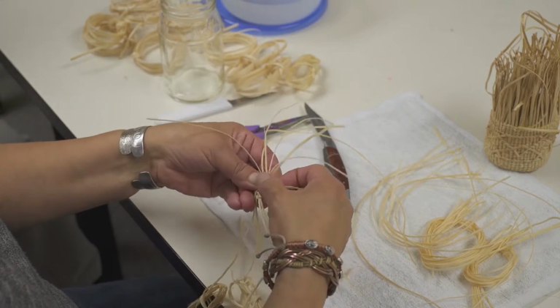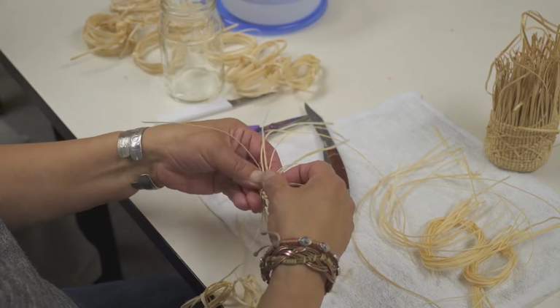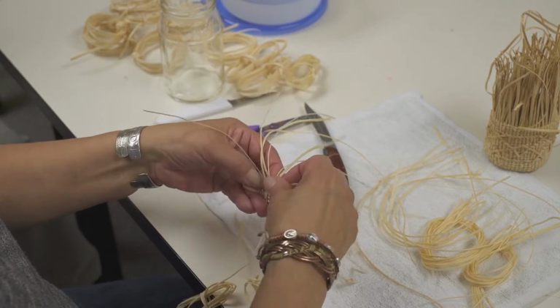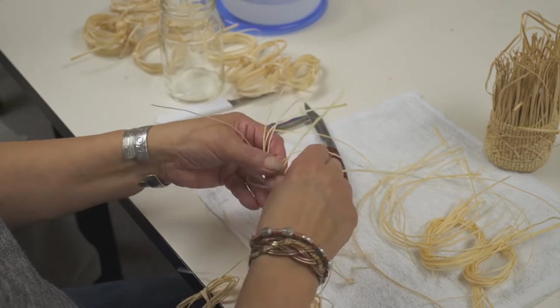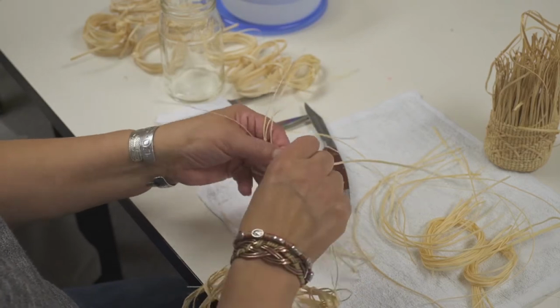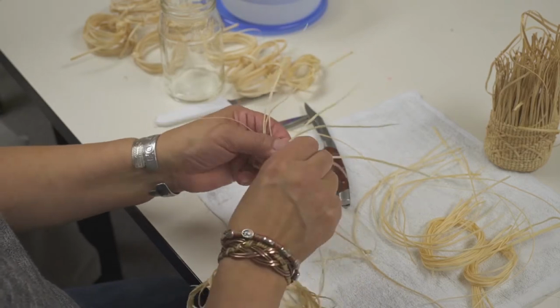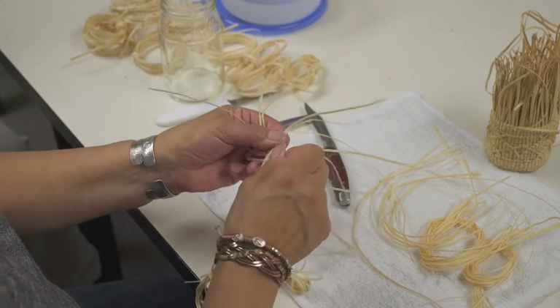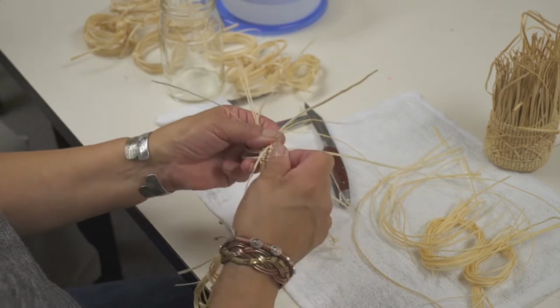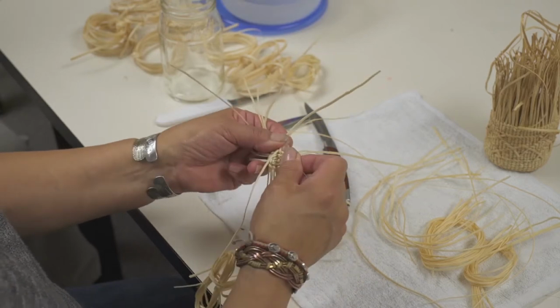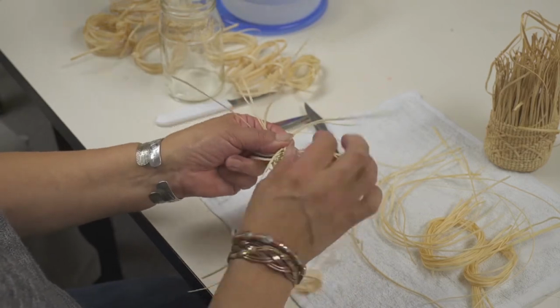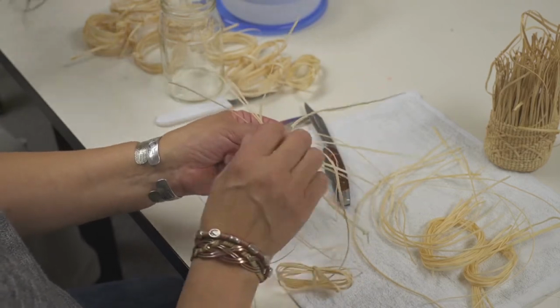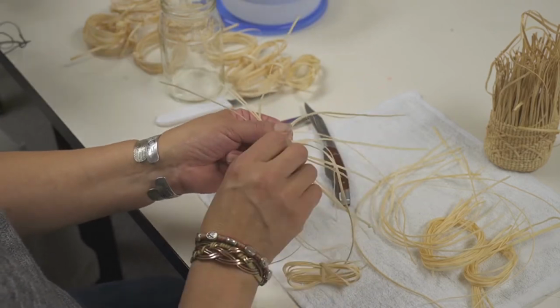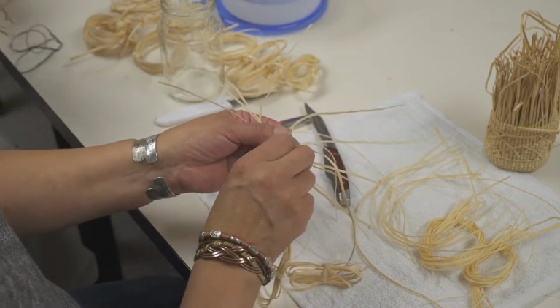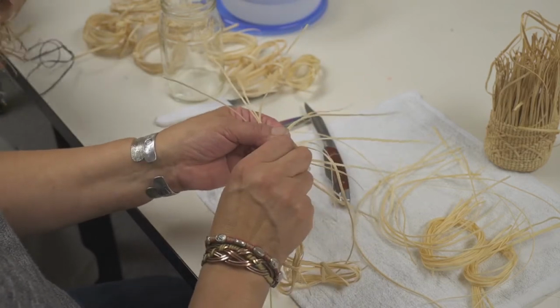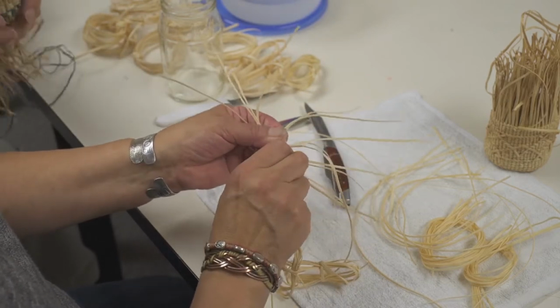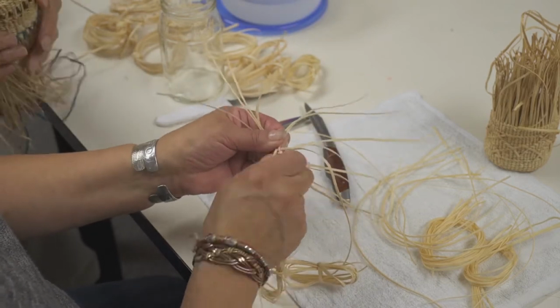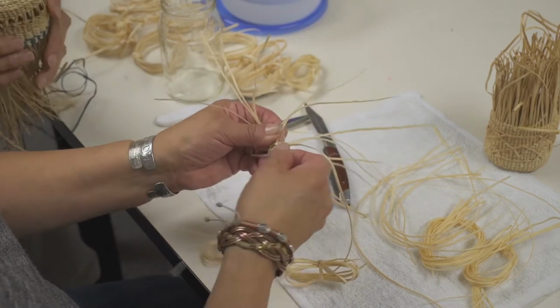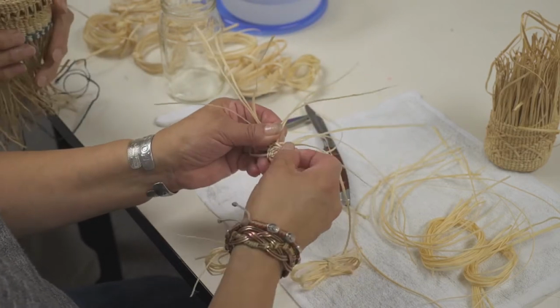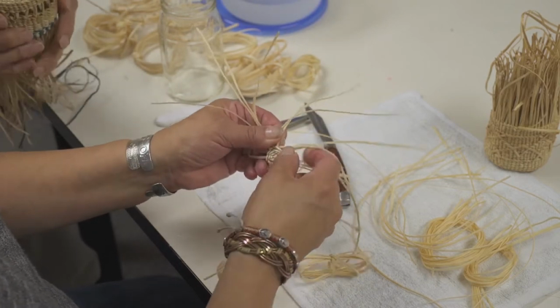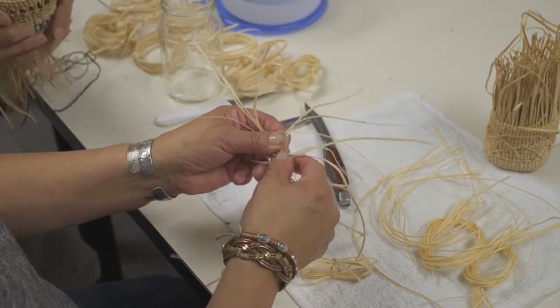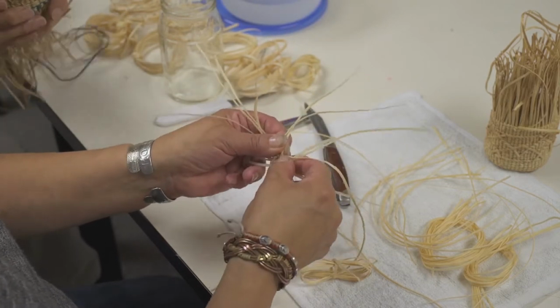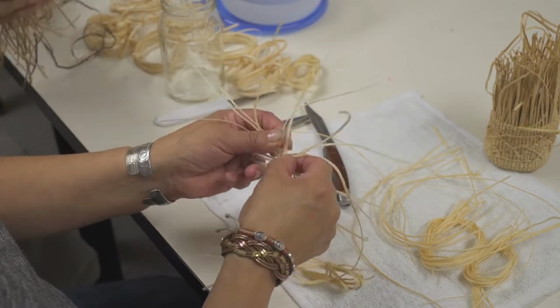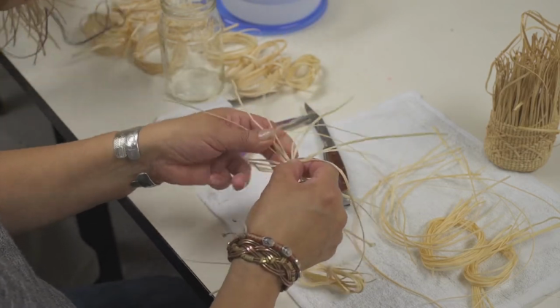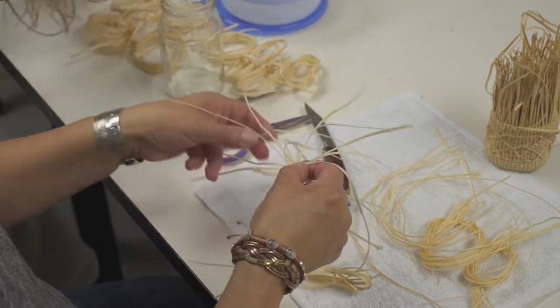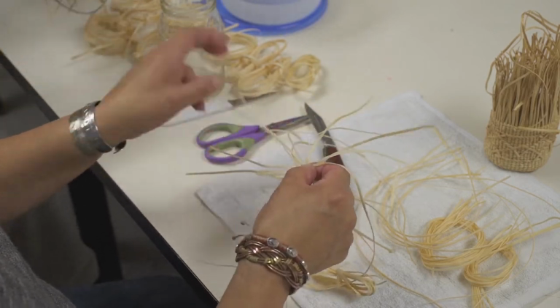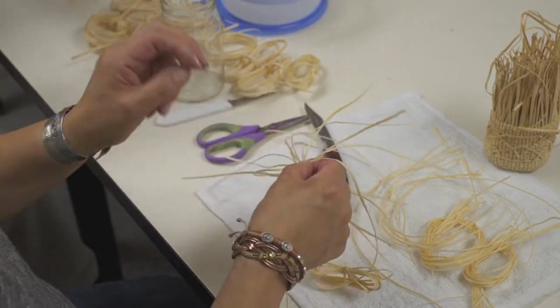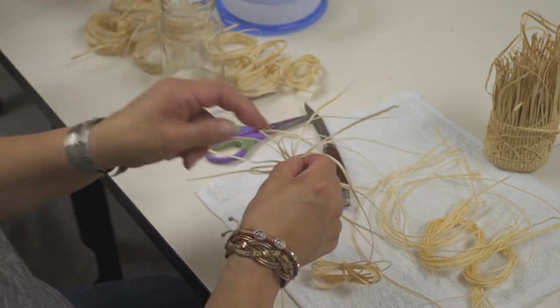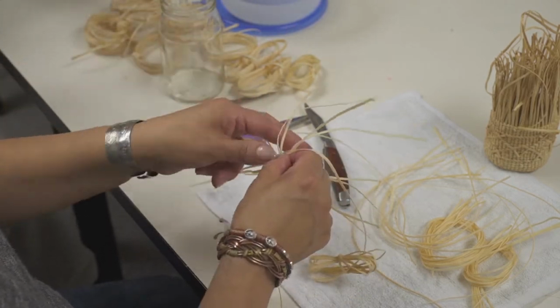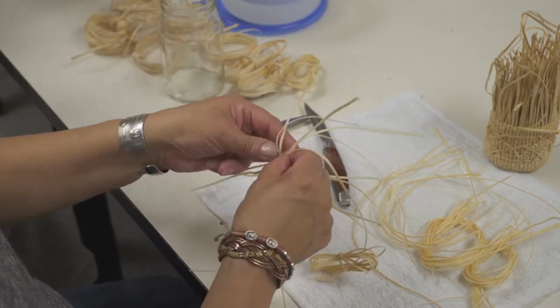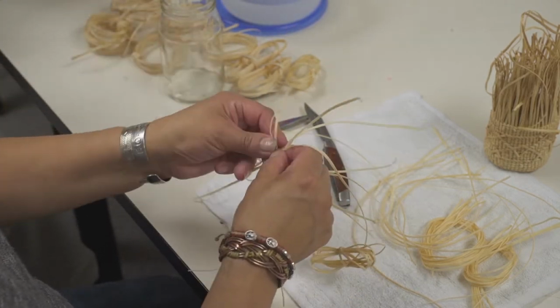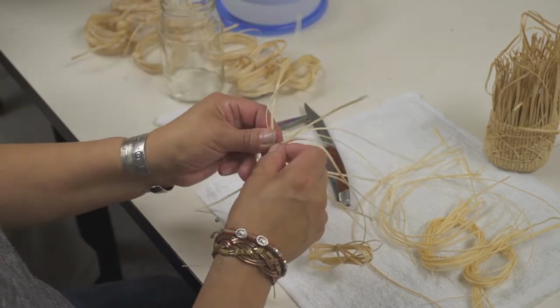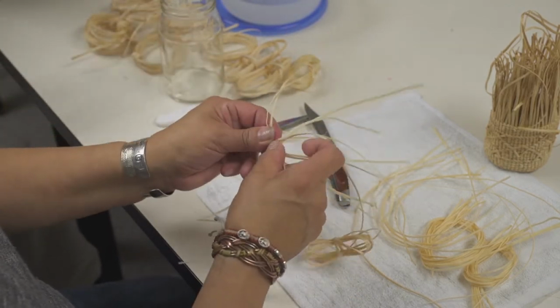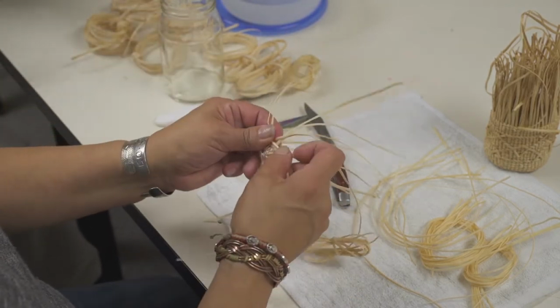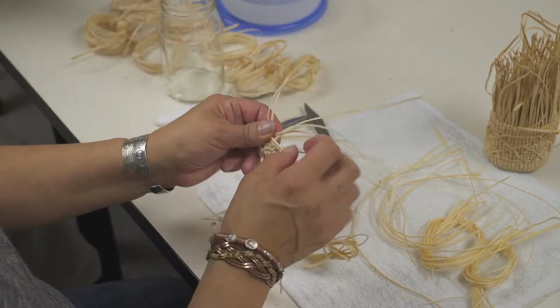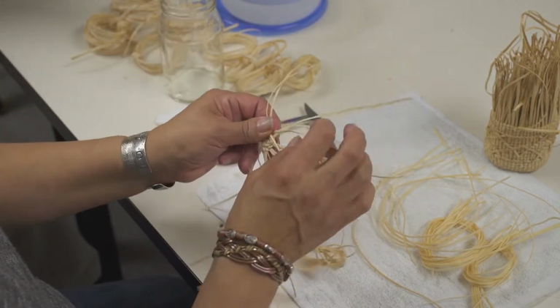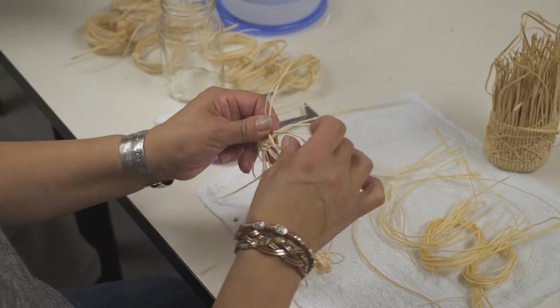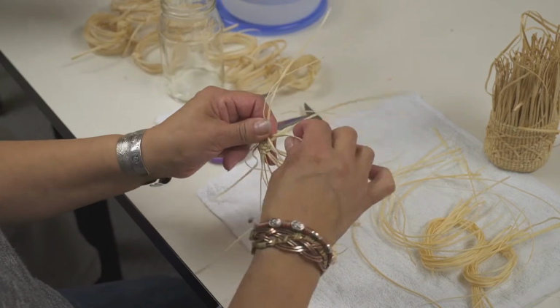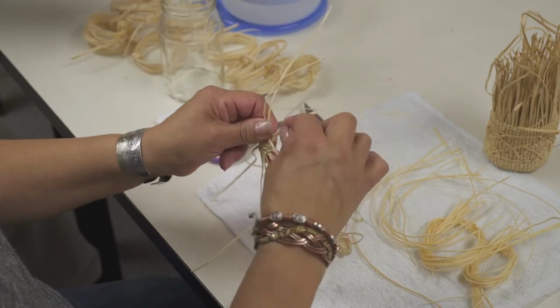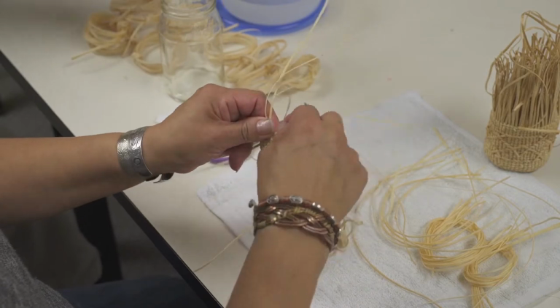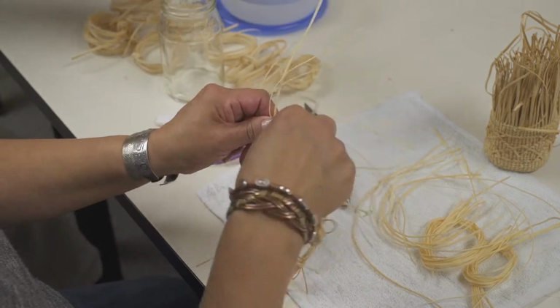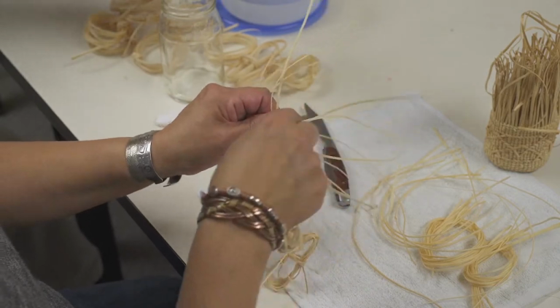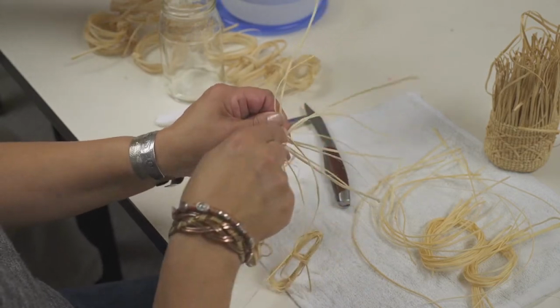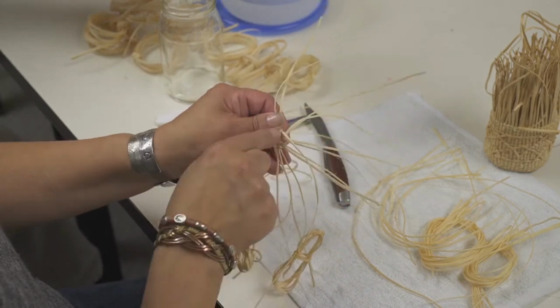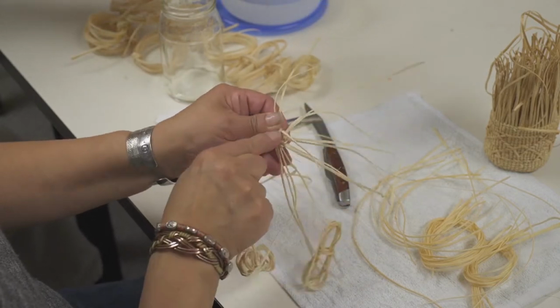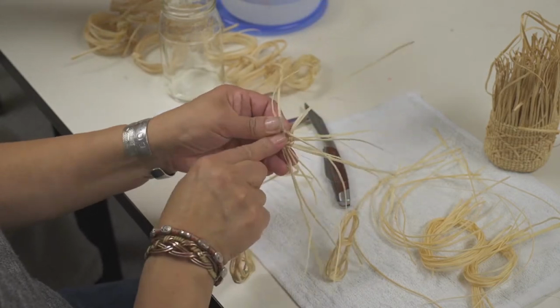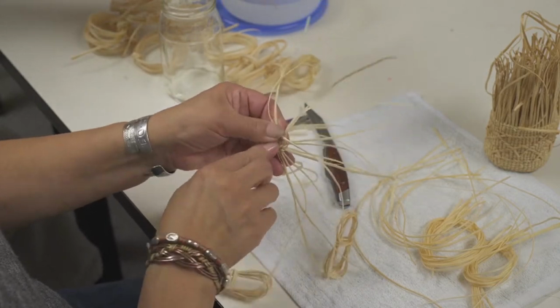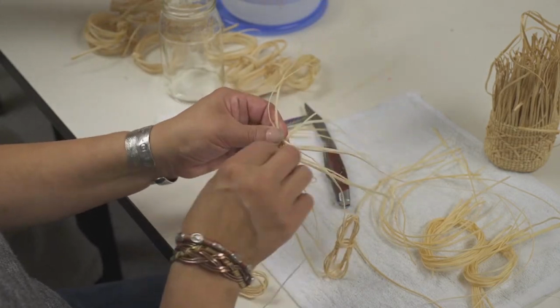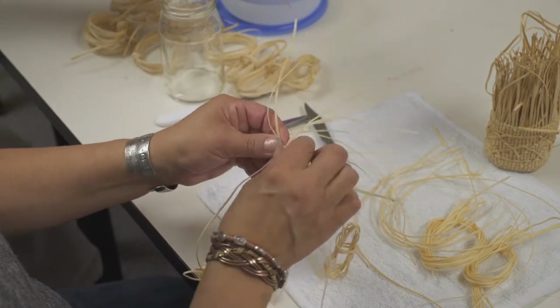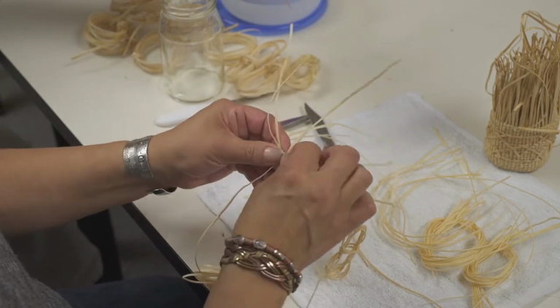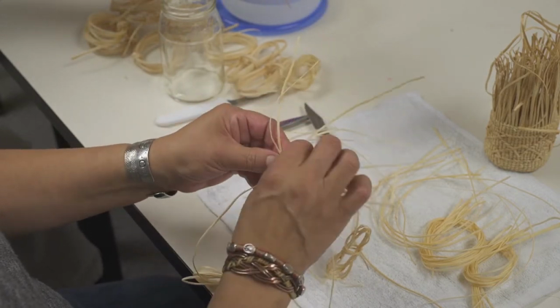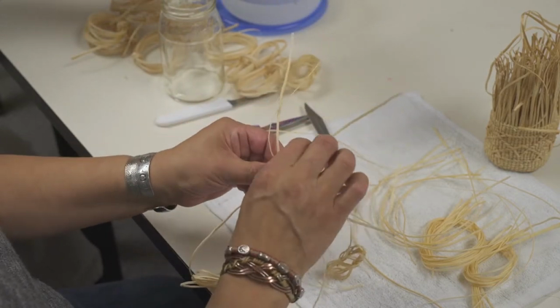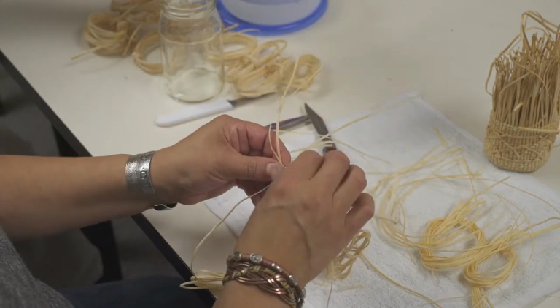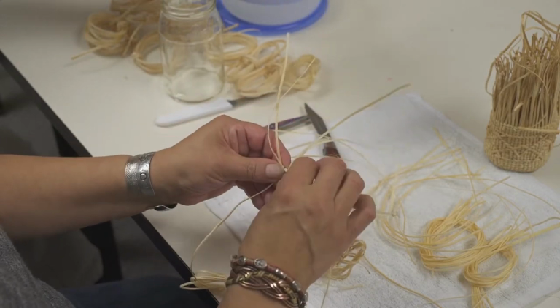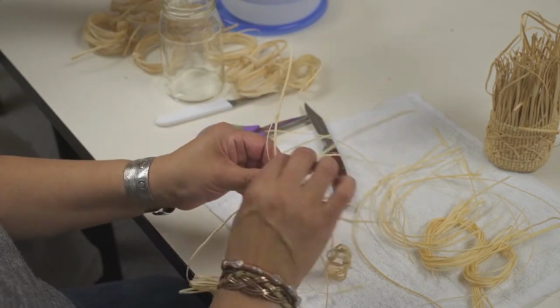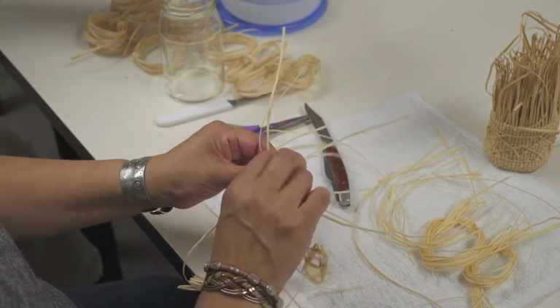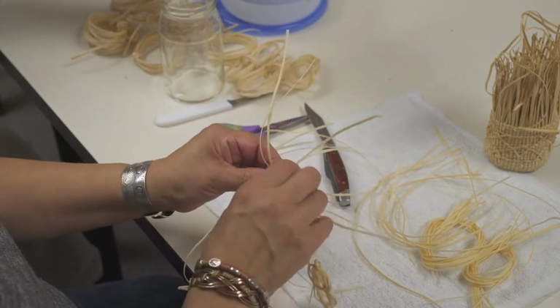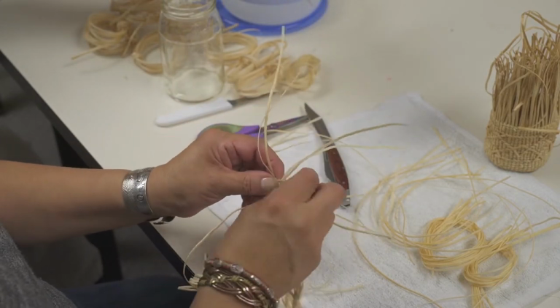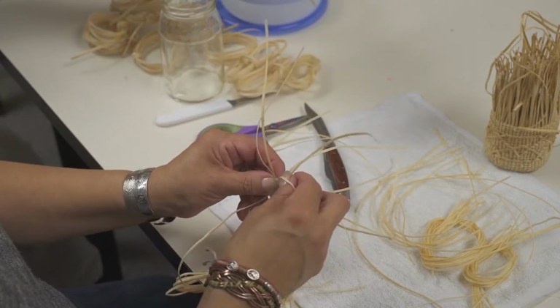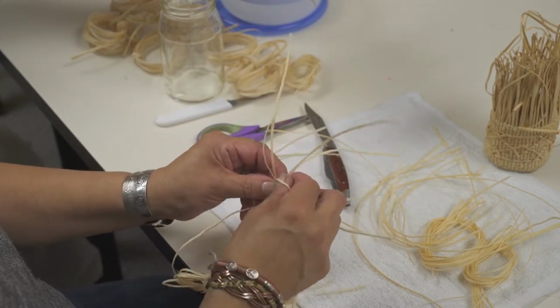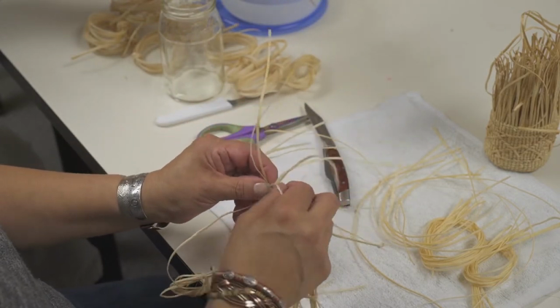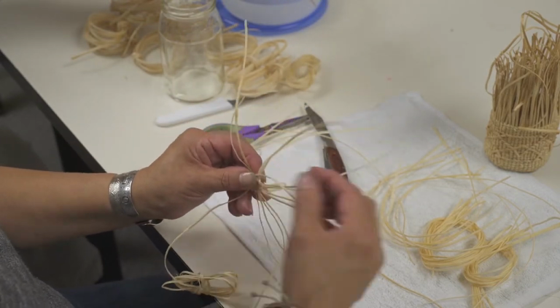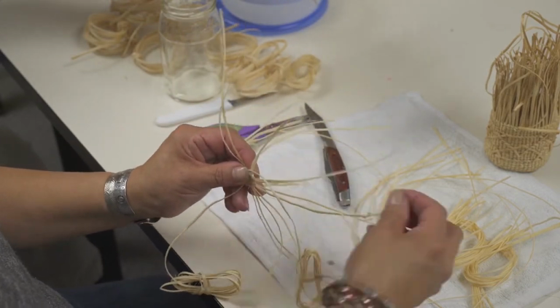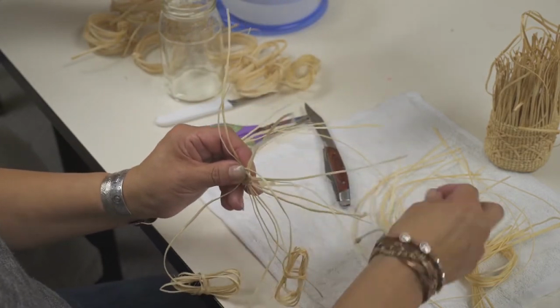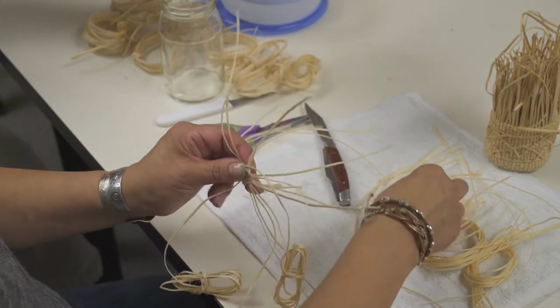She will continue to add warp until she gets to the circumference of the basket that she's weaving.